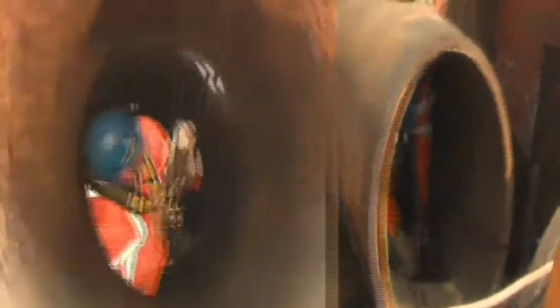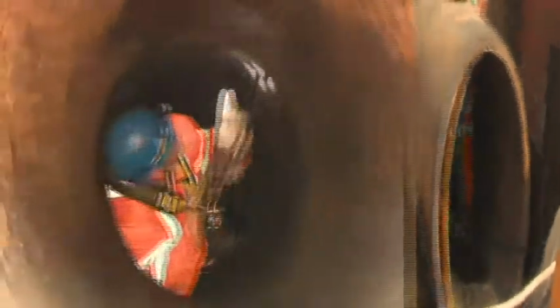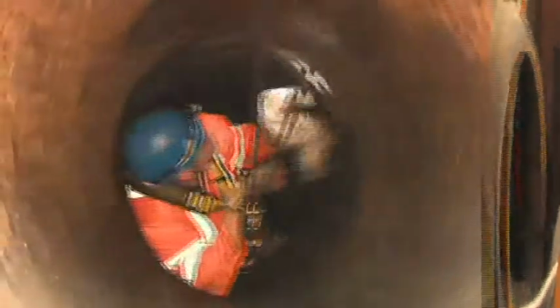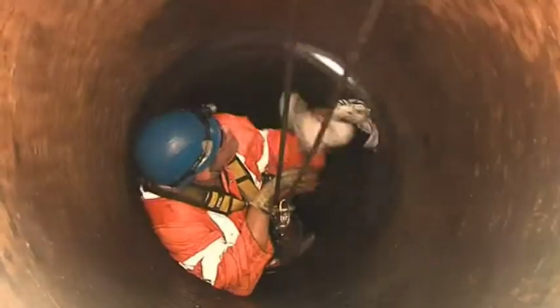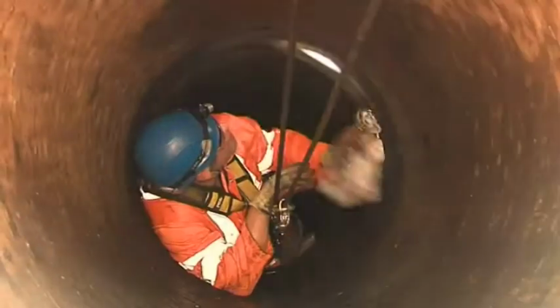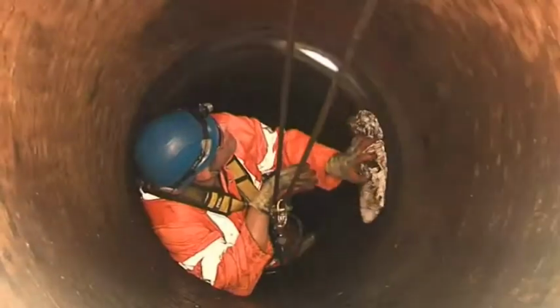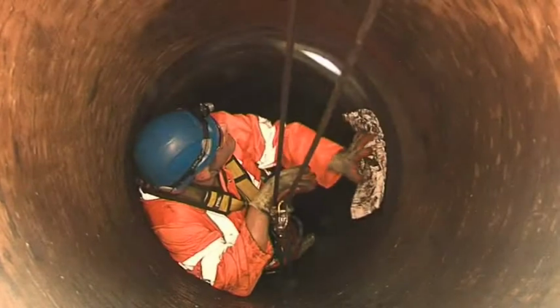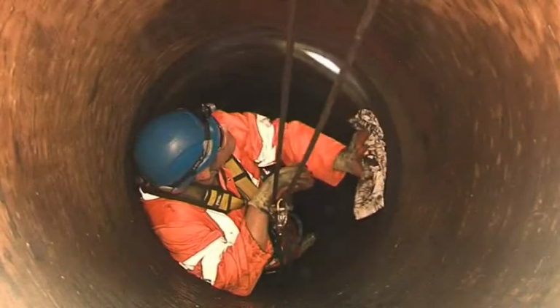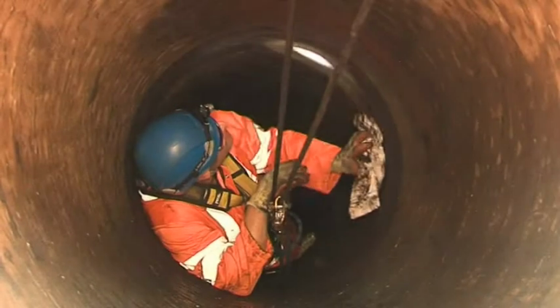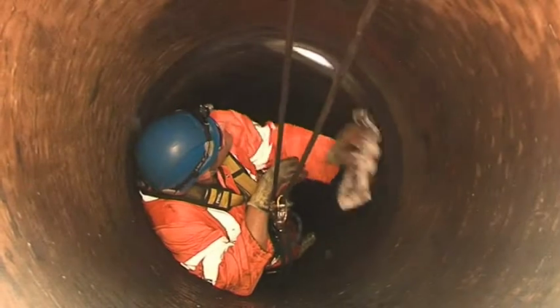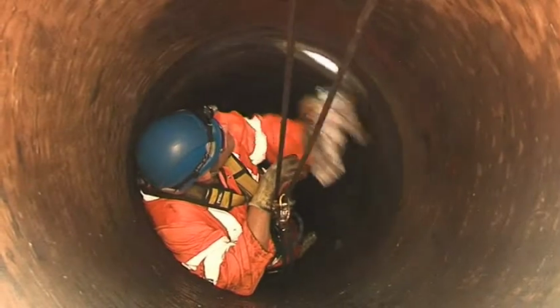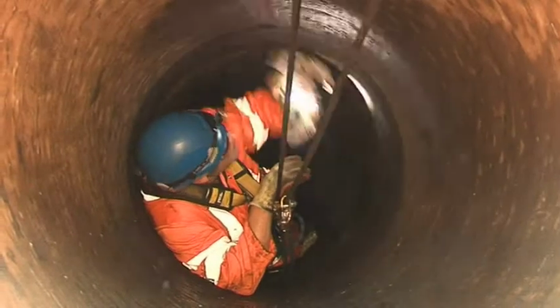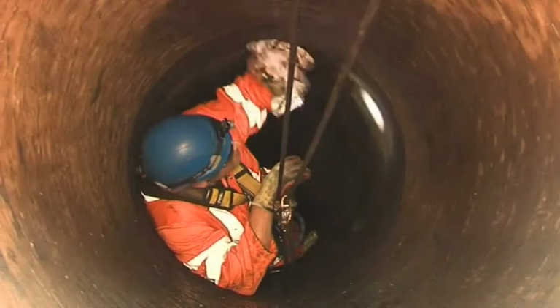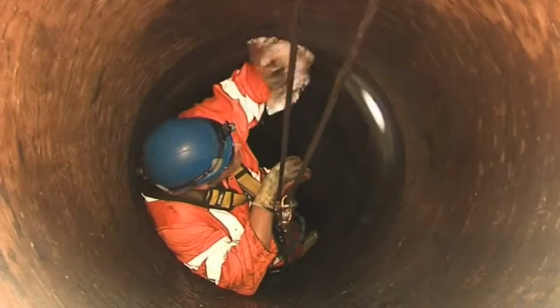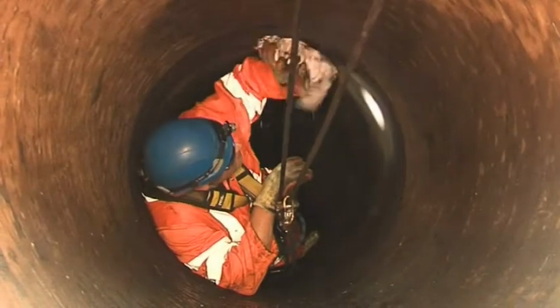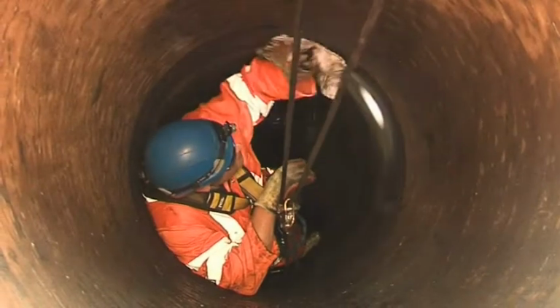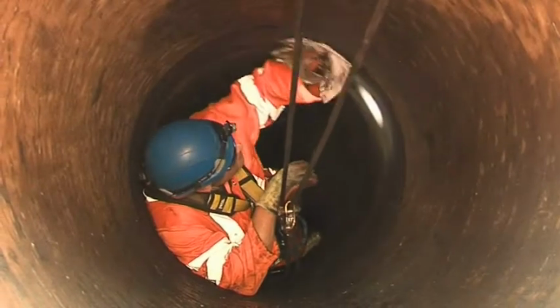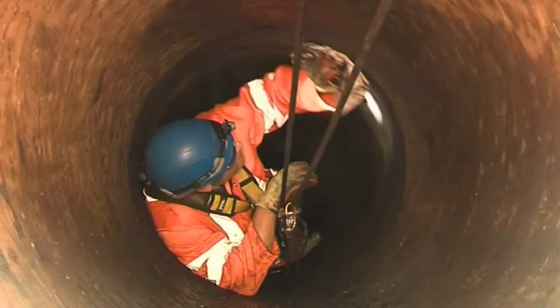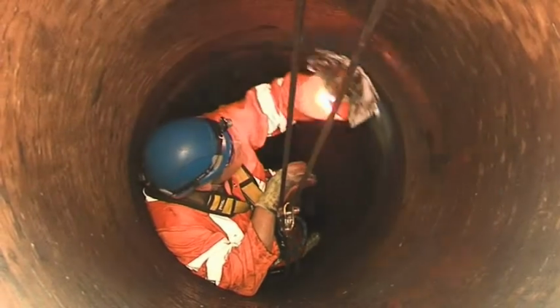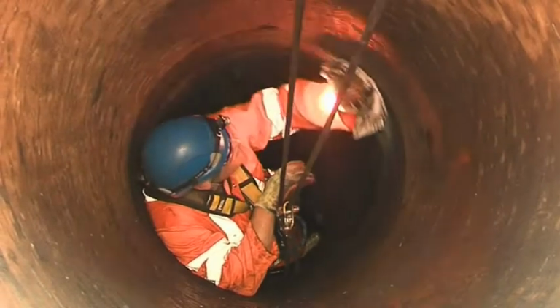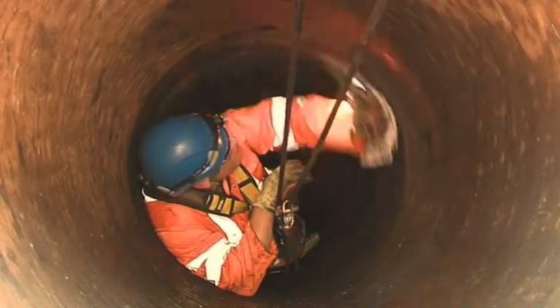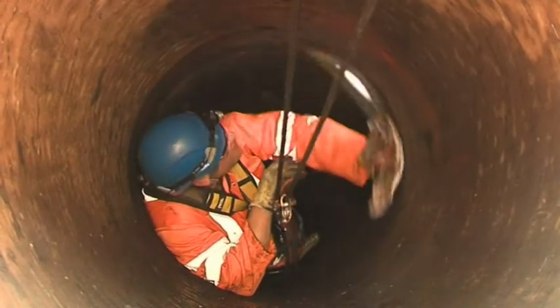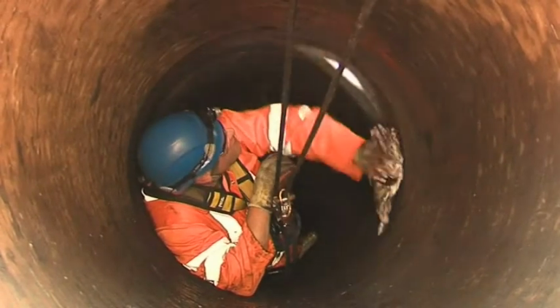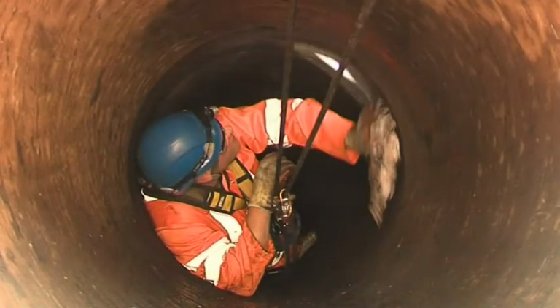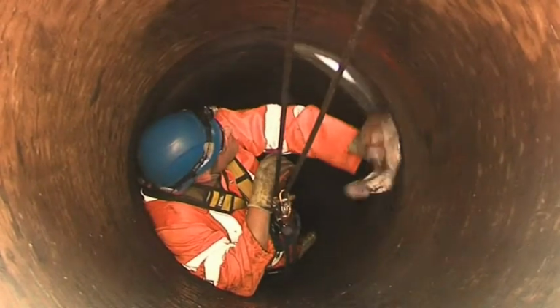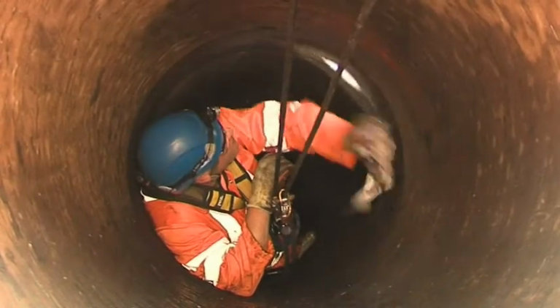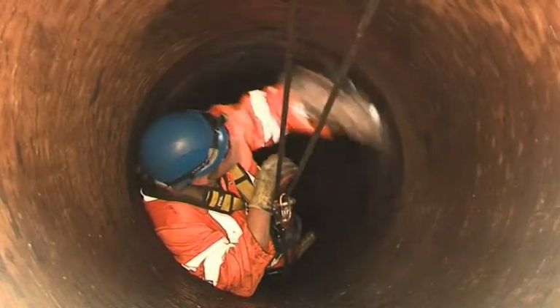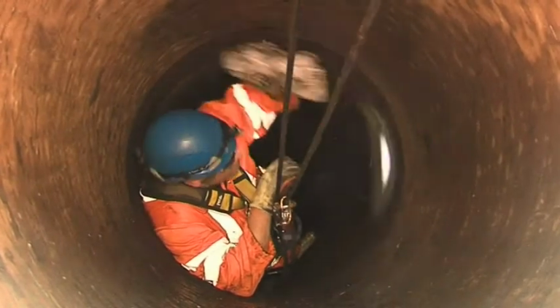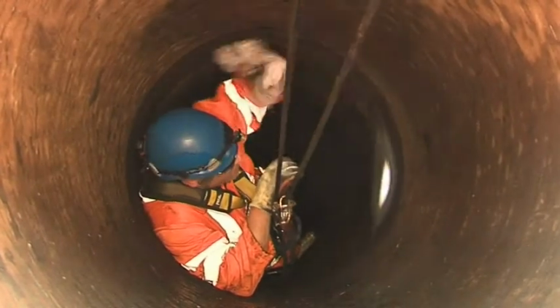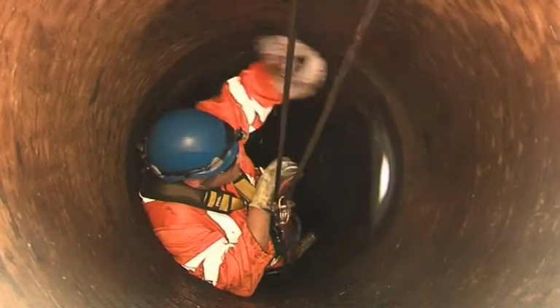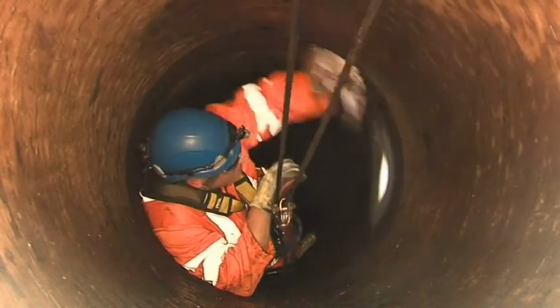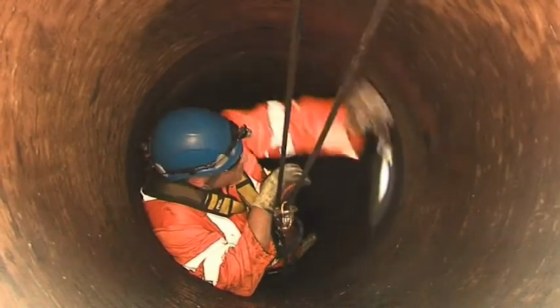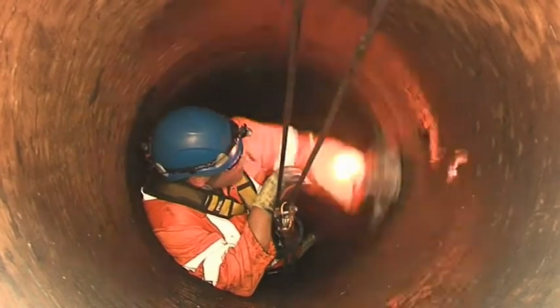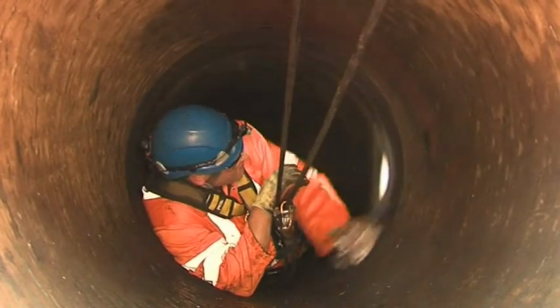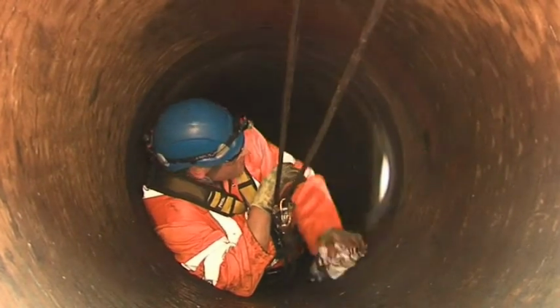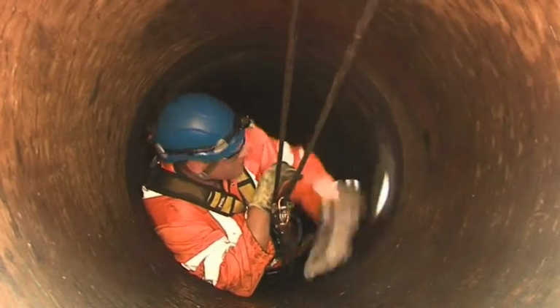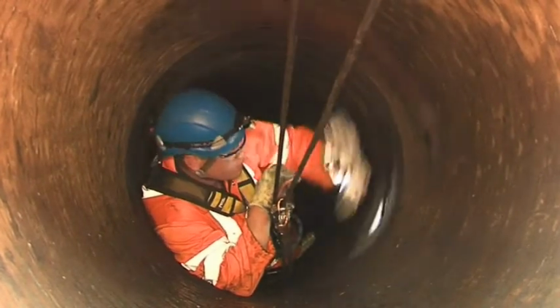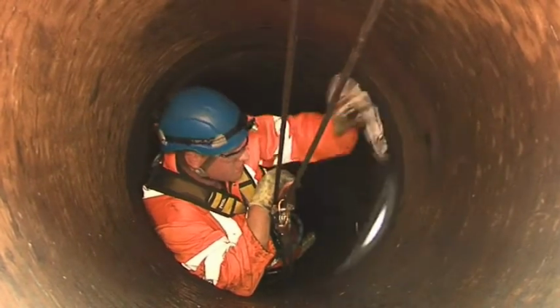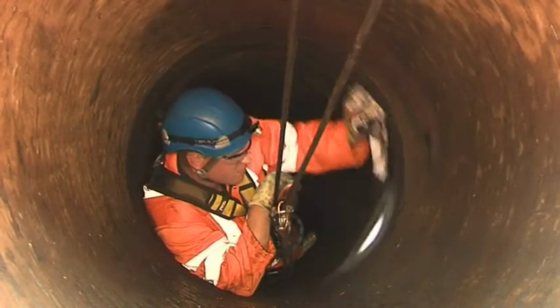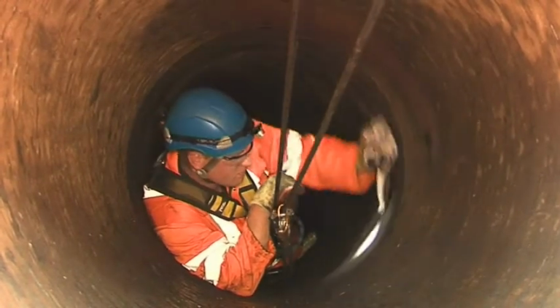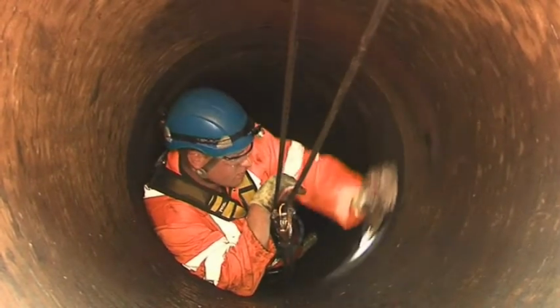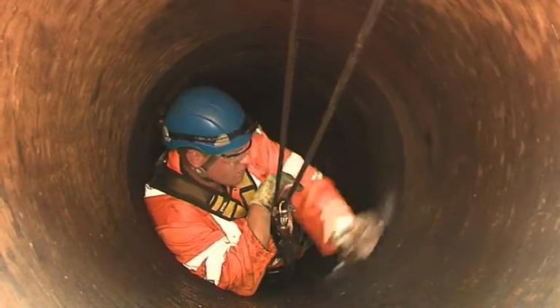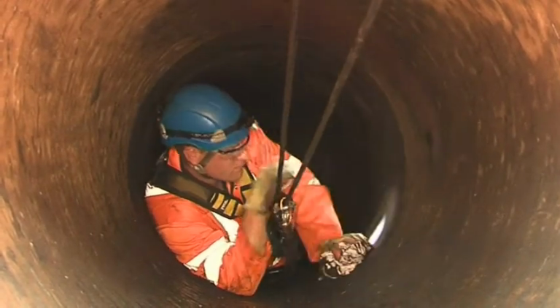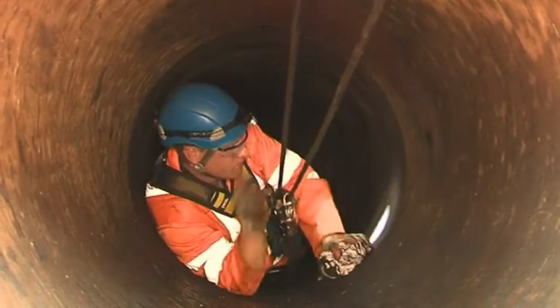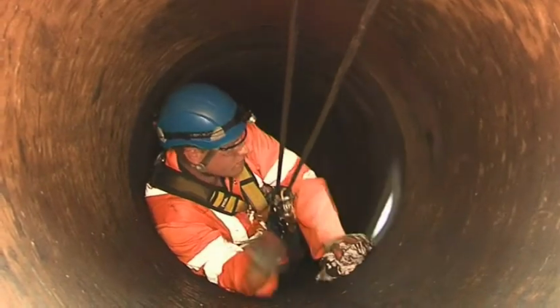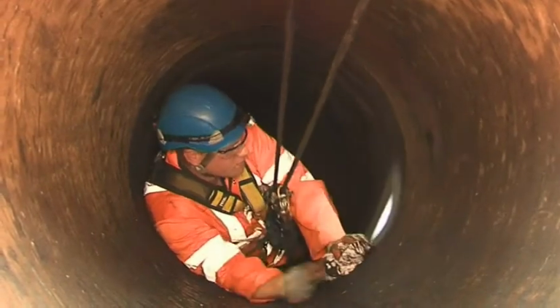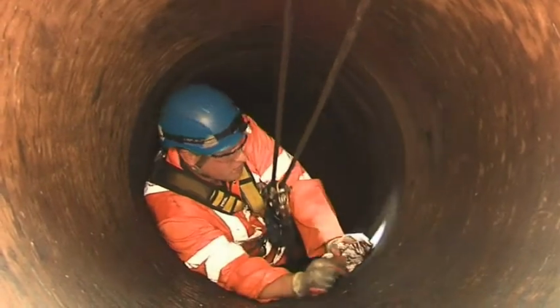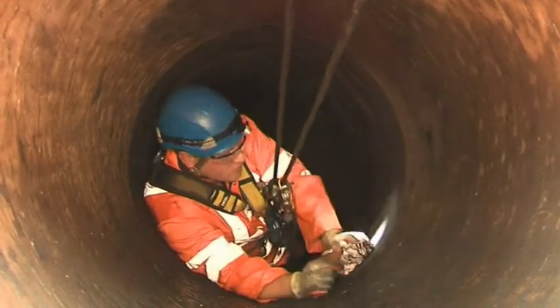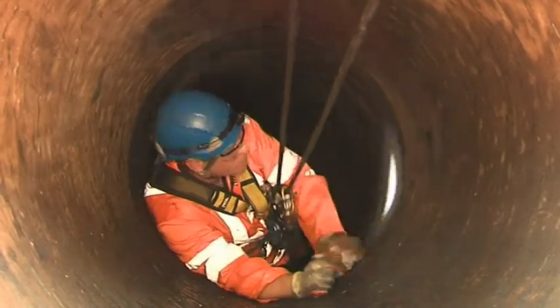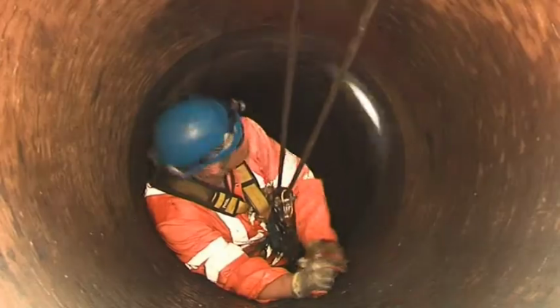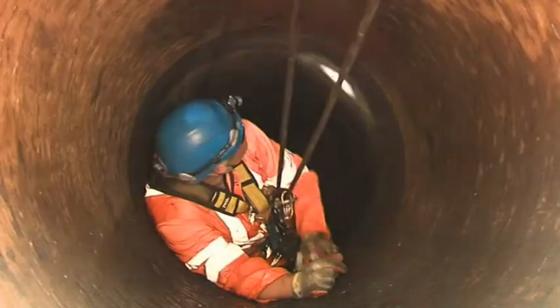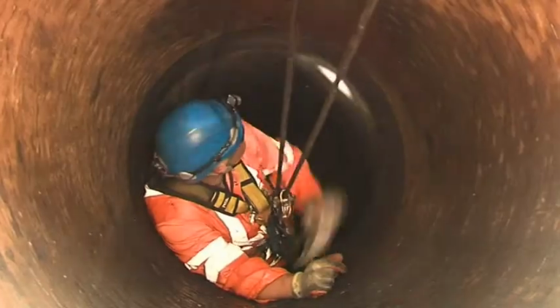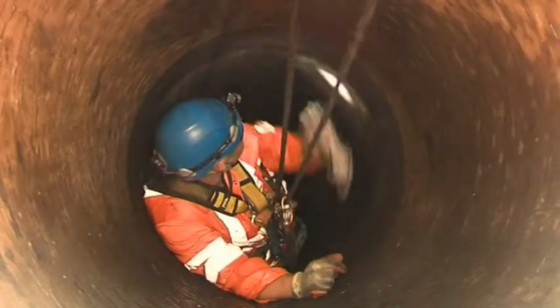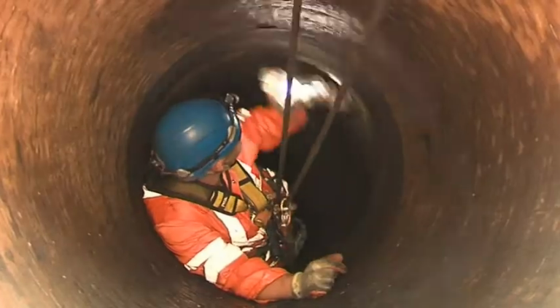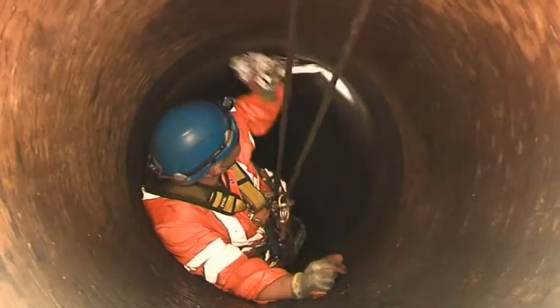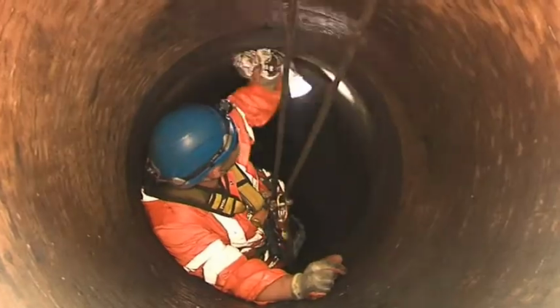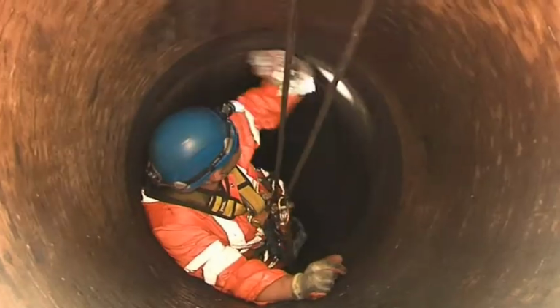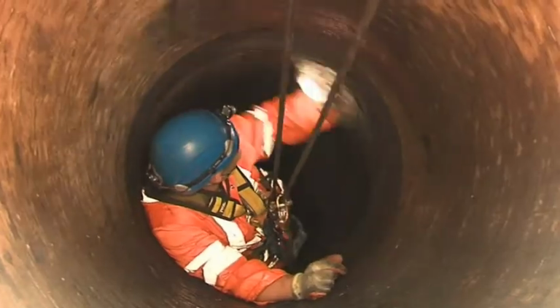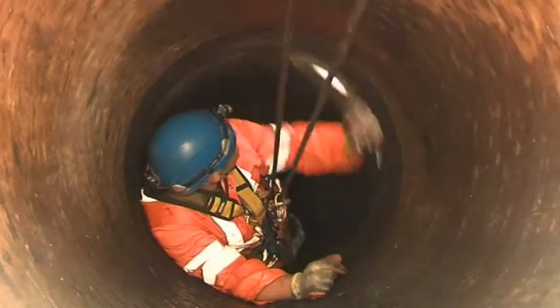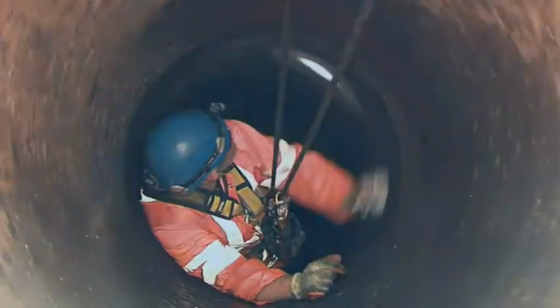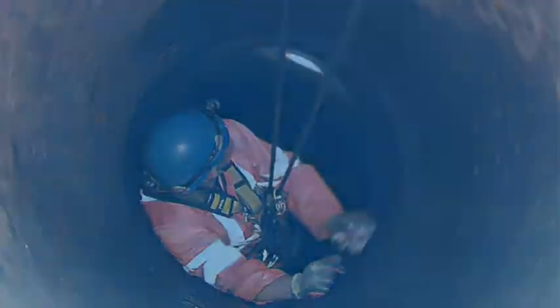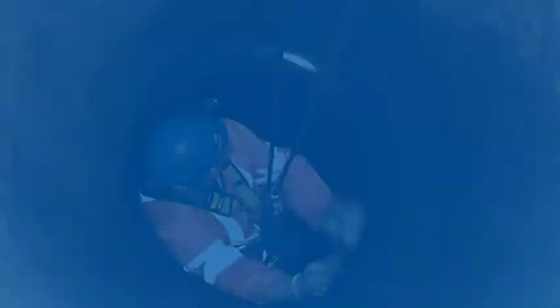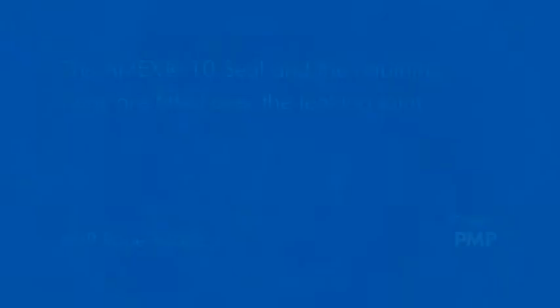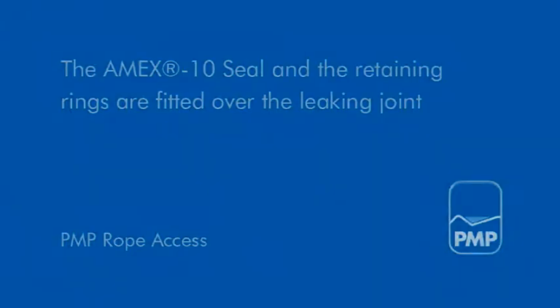The engineer prepares the area around the leak to ensure that it is free from dirt, loose debris and corrosion.